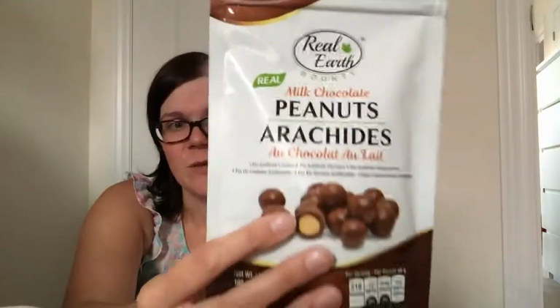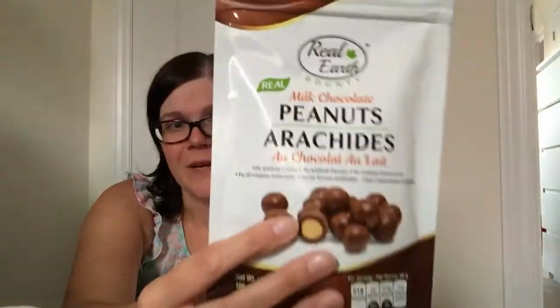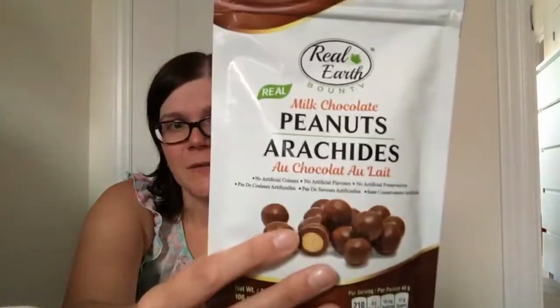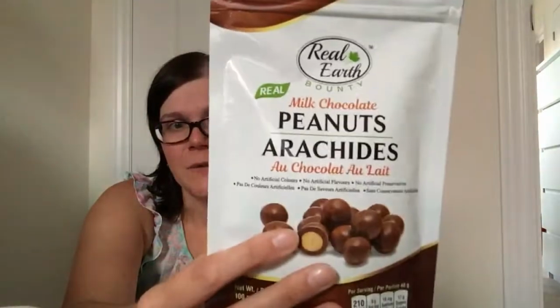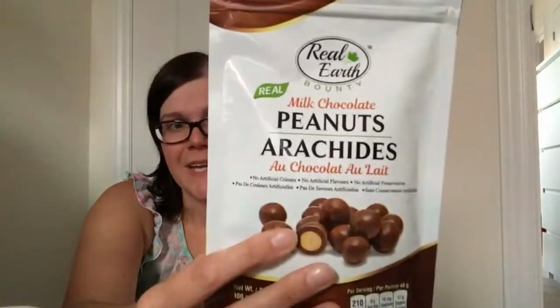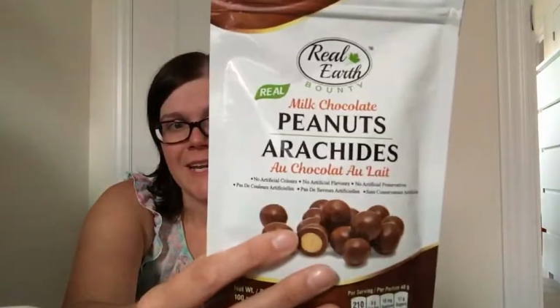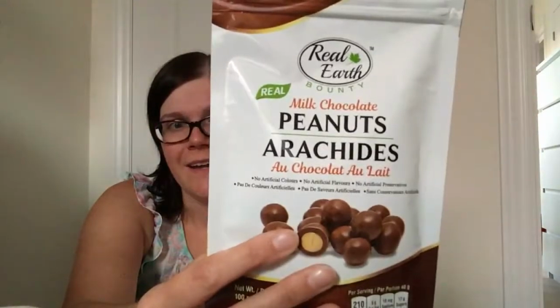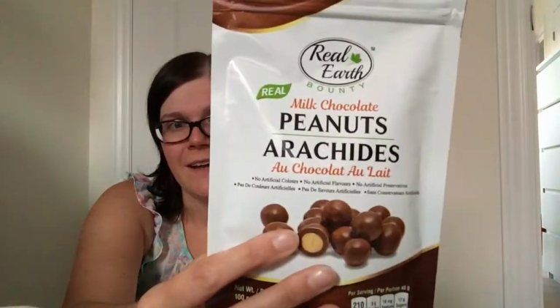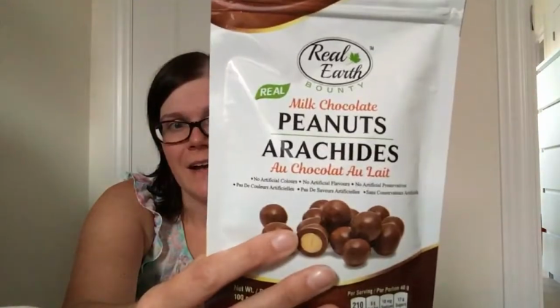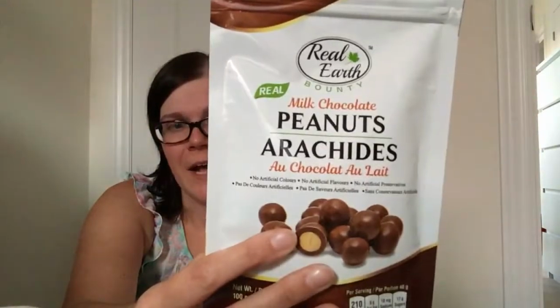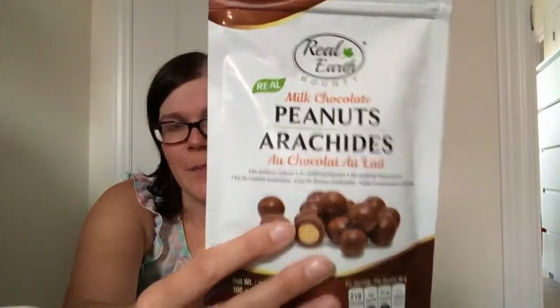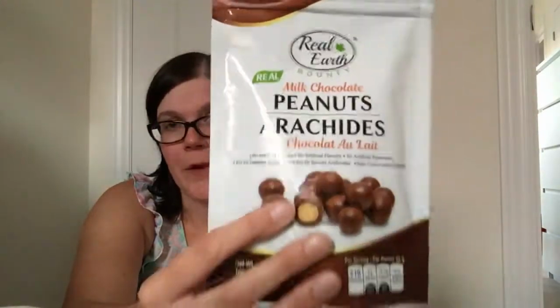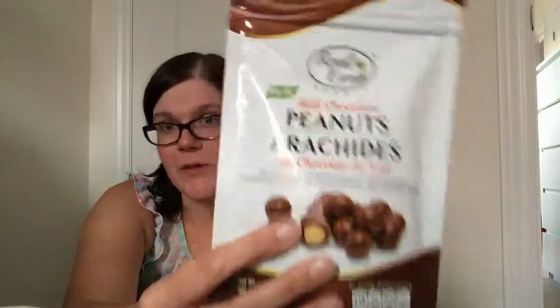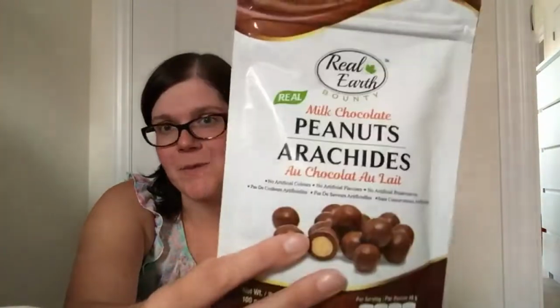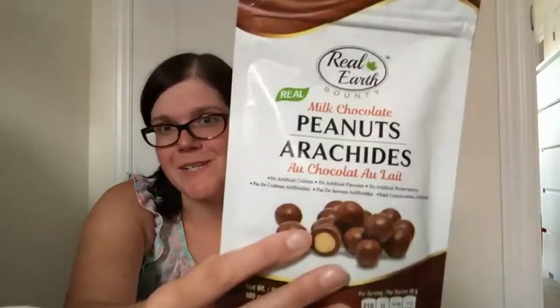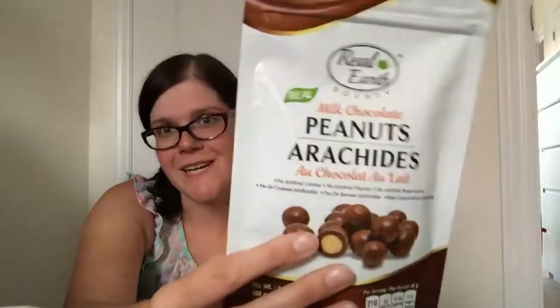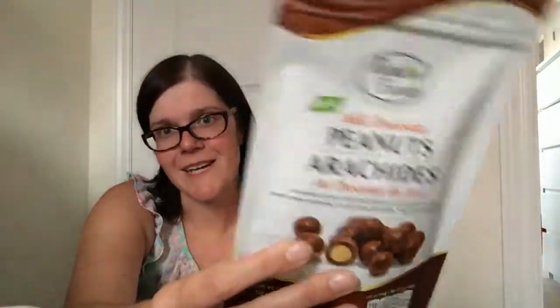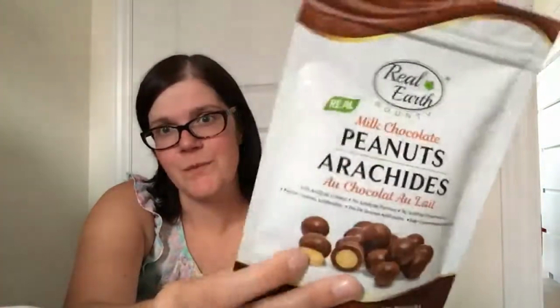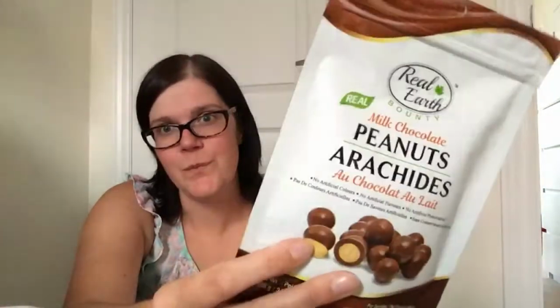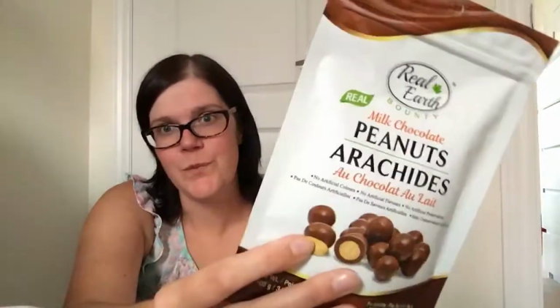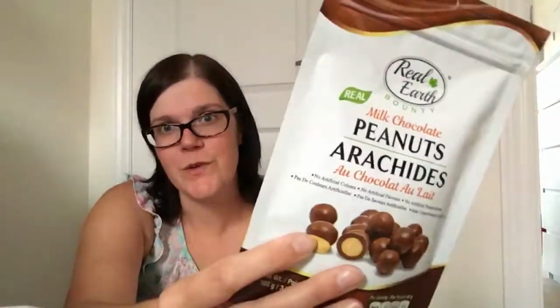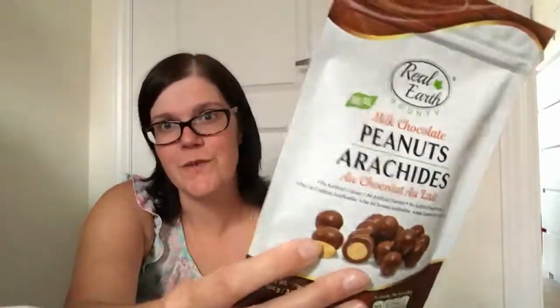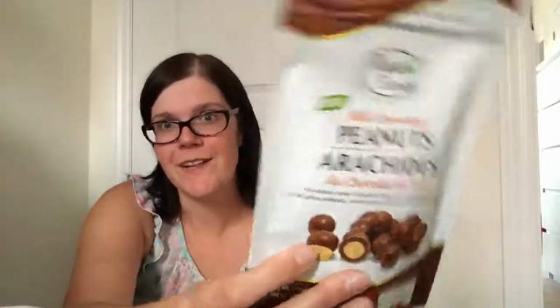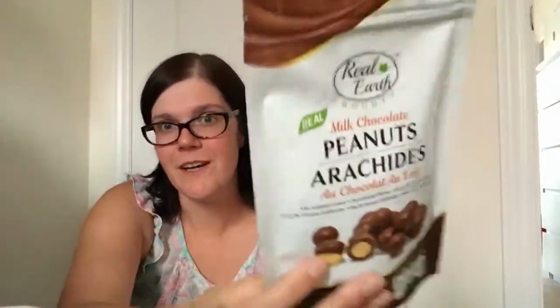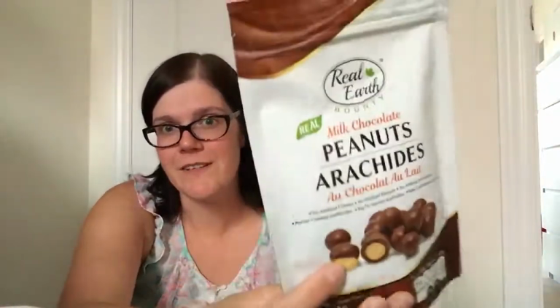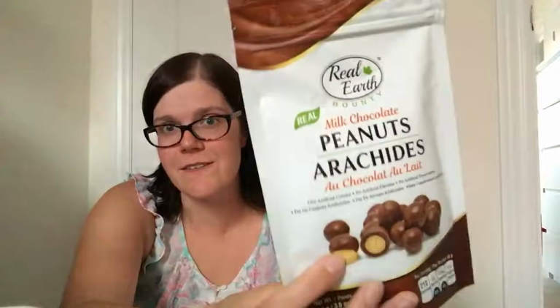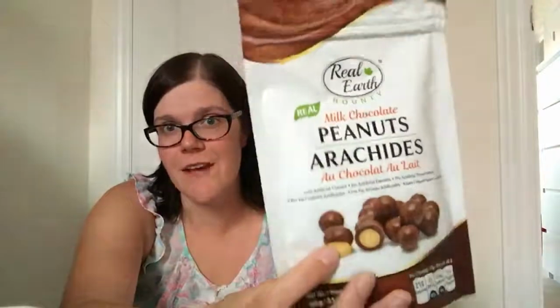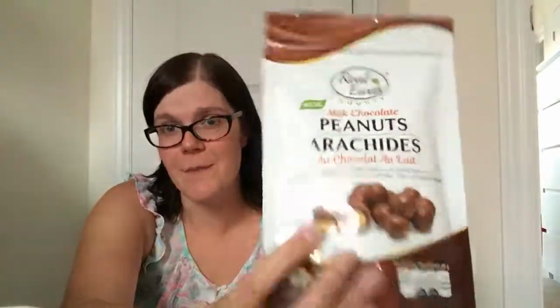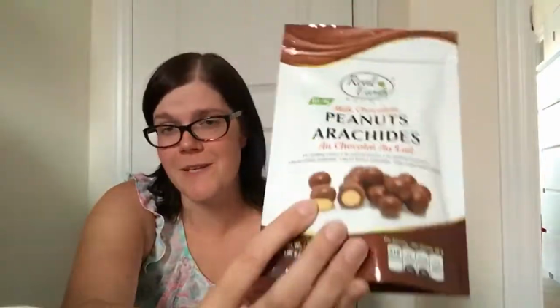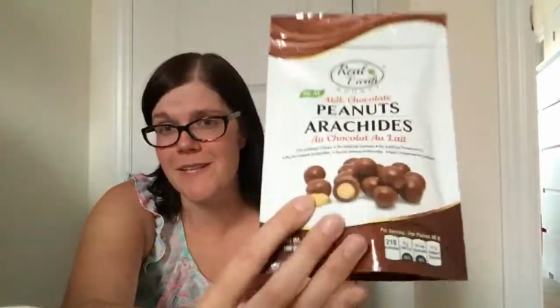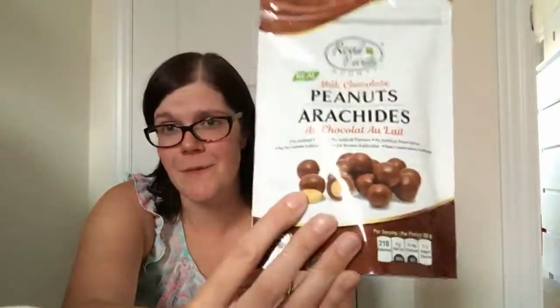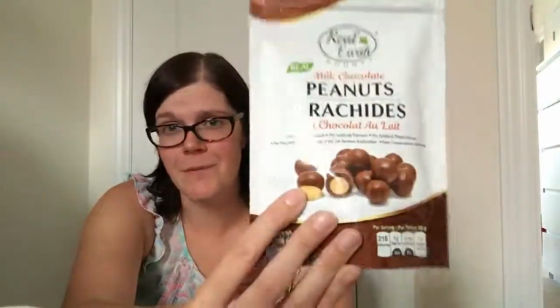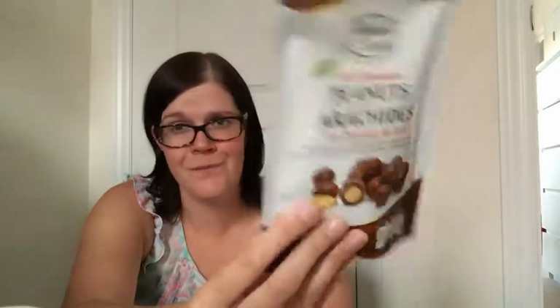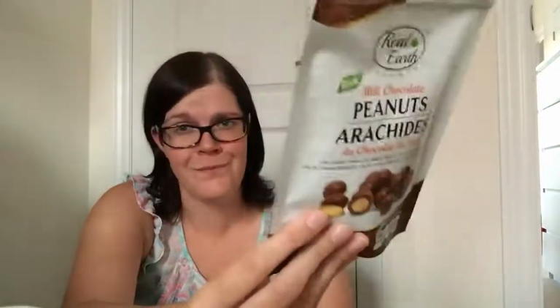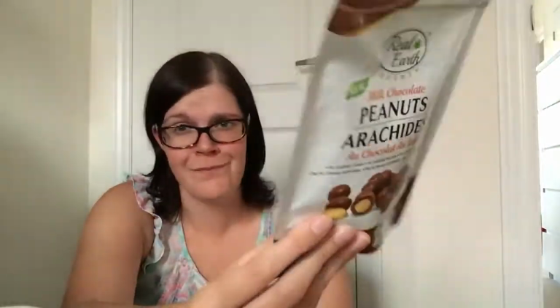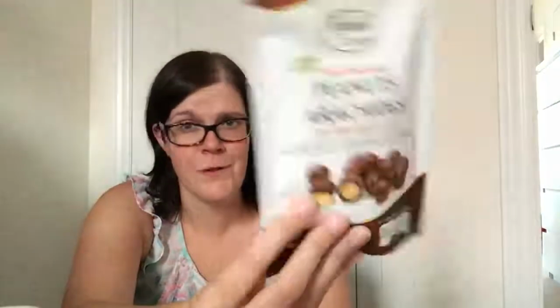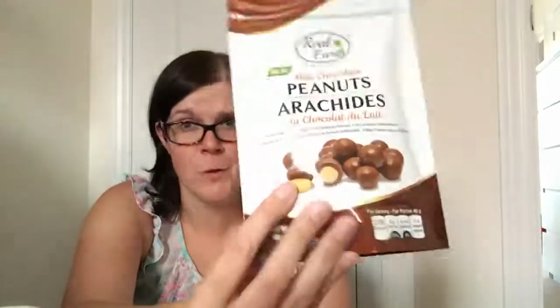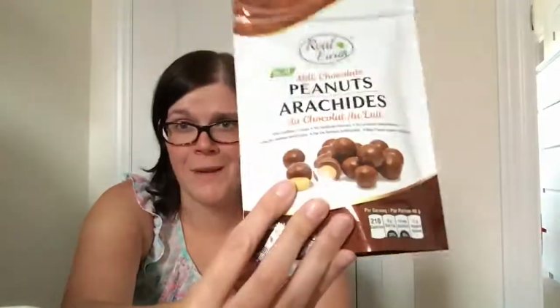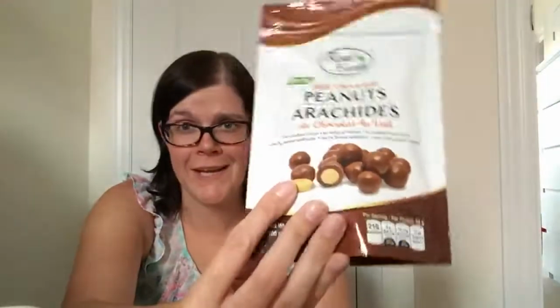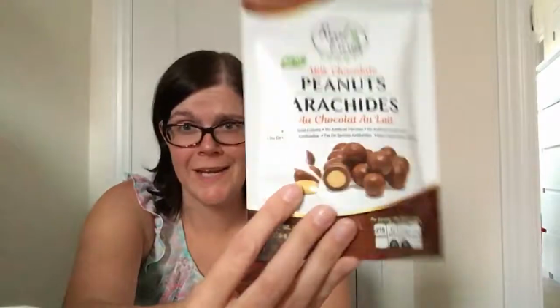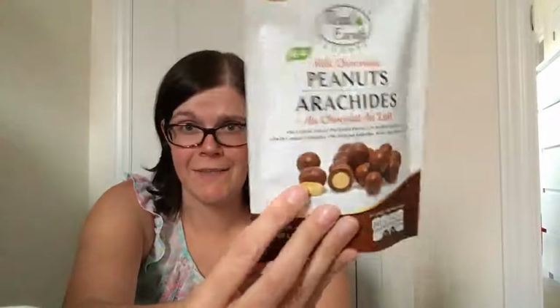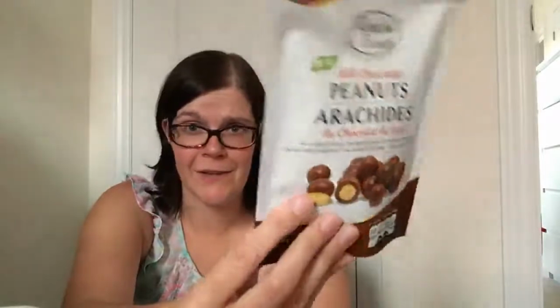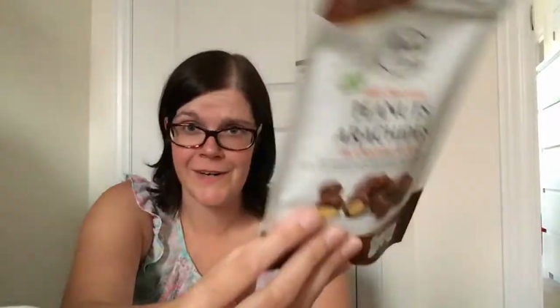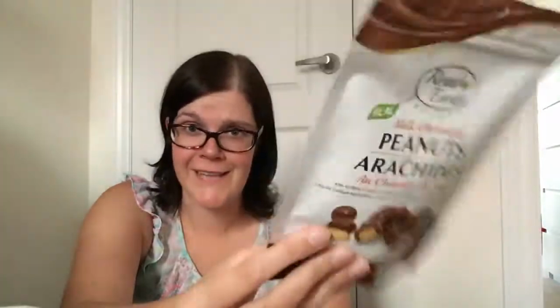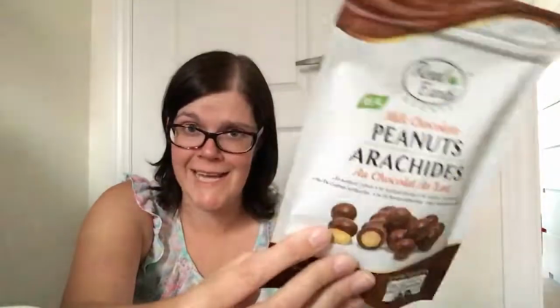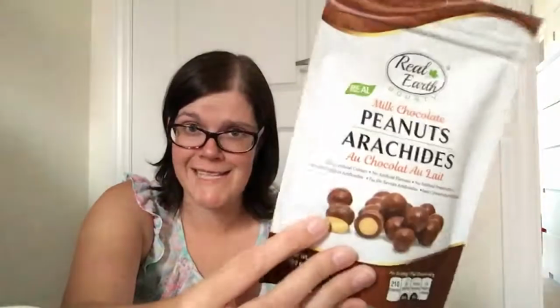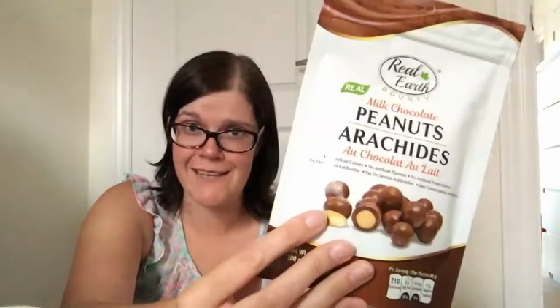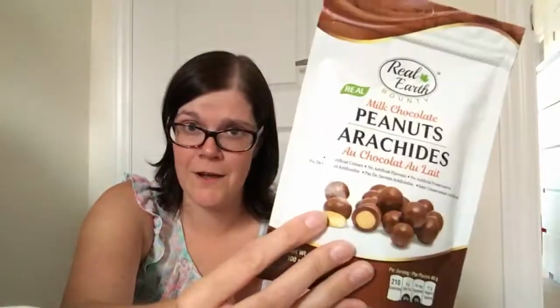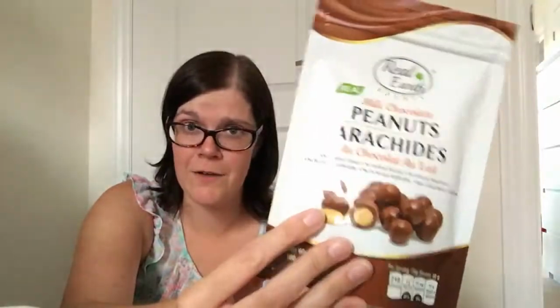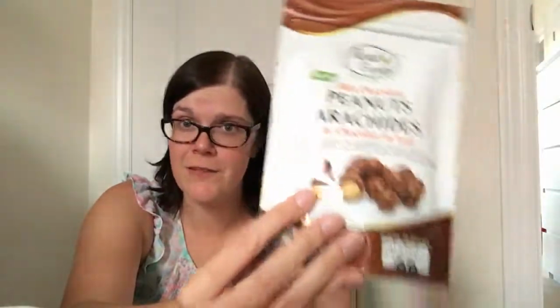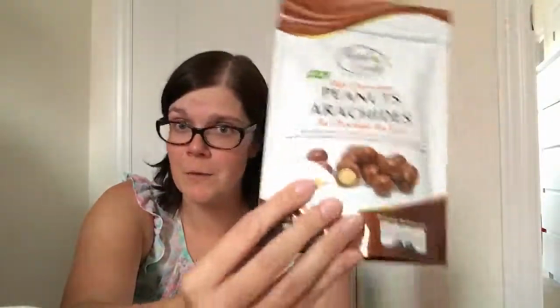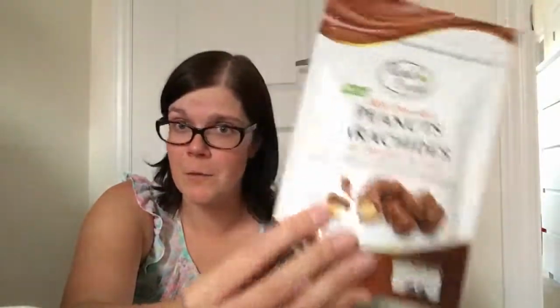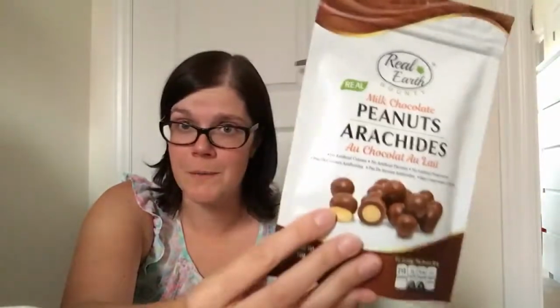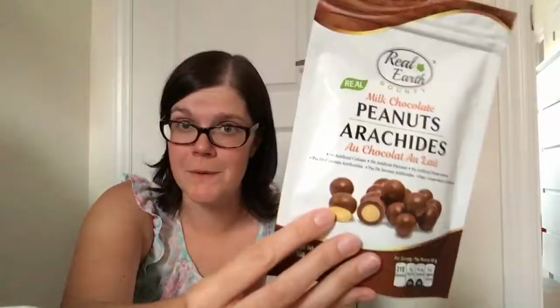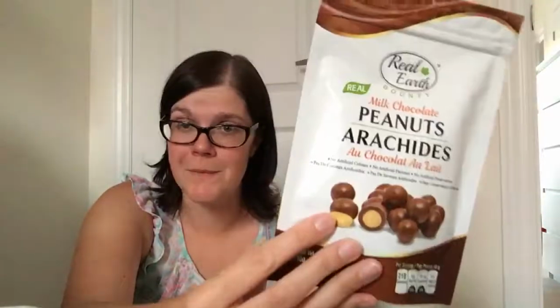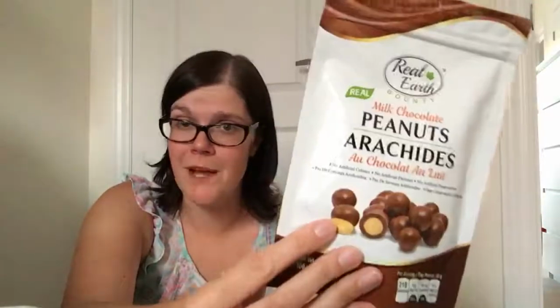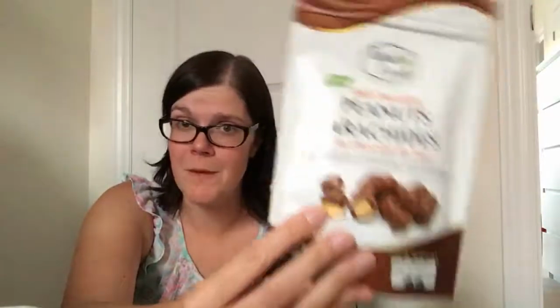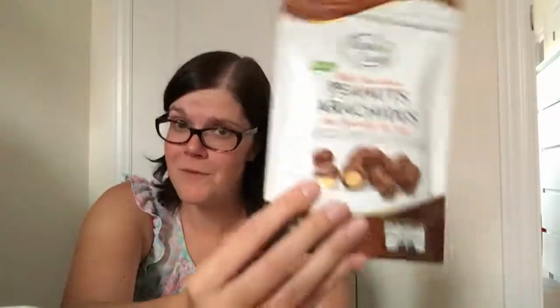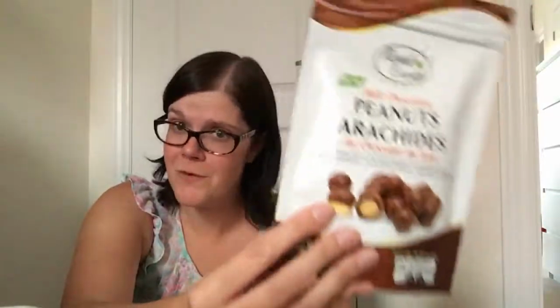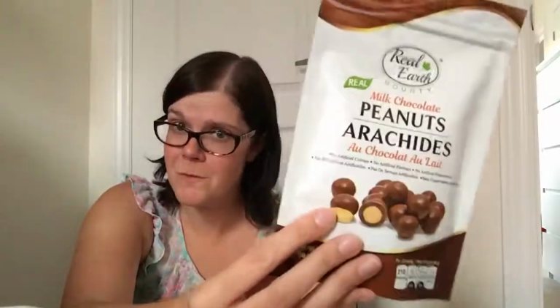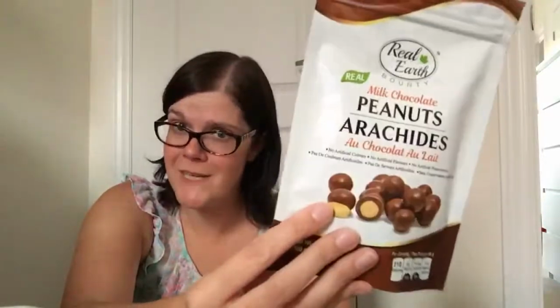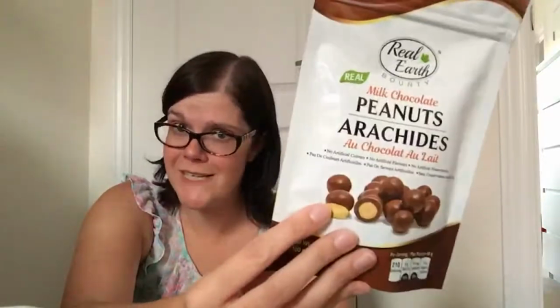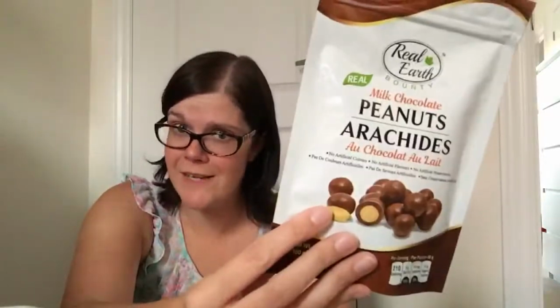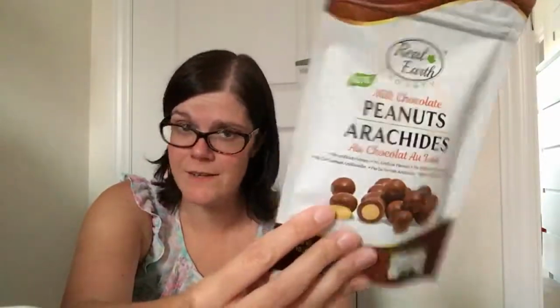I mean, unless you have a nut allergy. These are good until October 2020, so you've got lots of time — although who am I kidding, they'll probably be gone before the week's end.